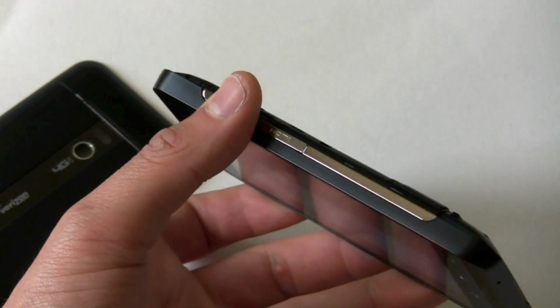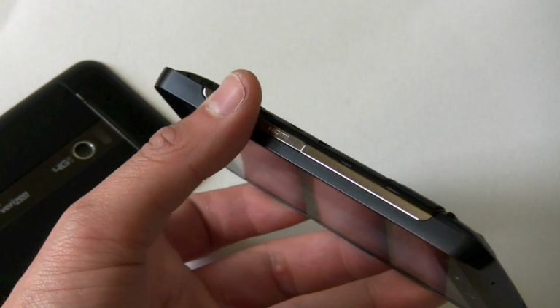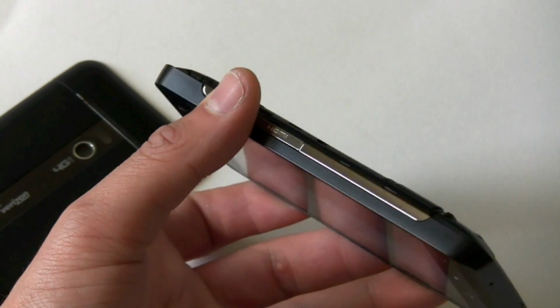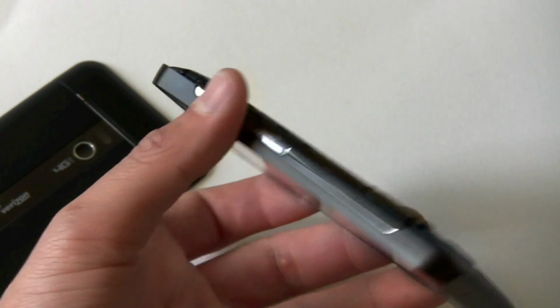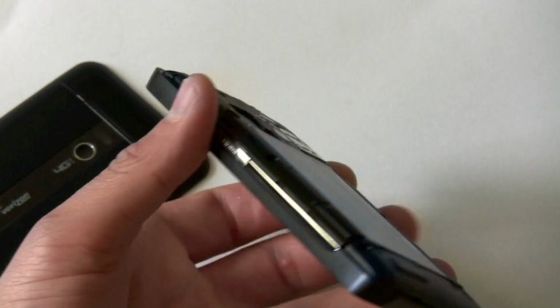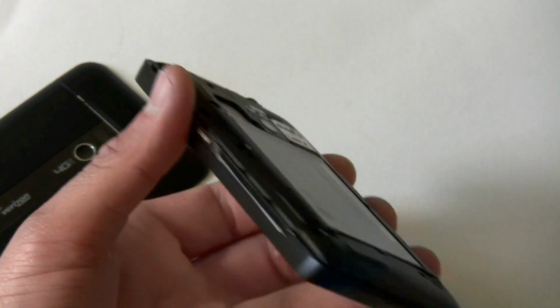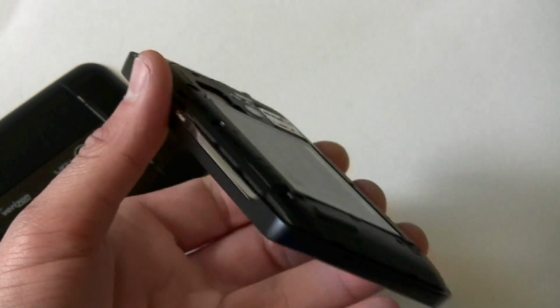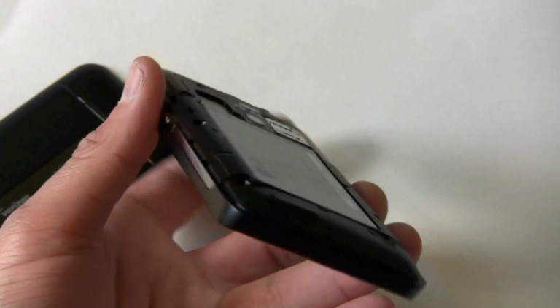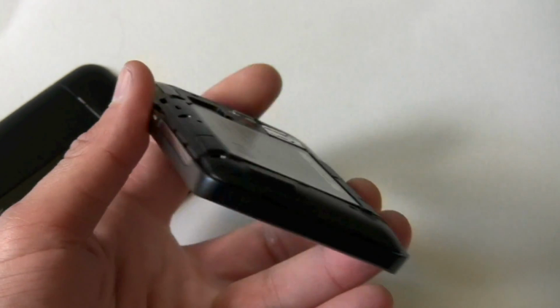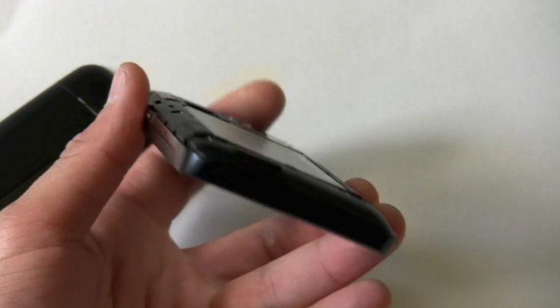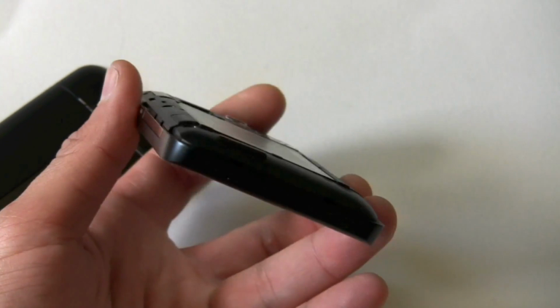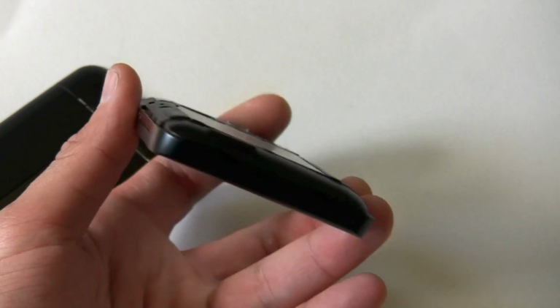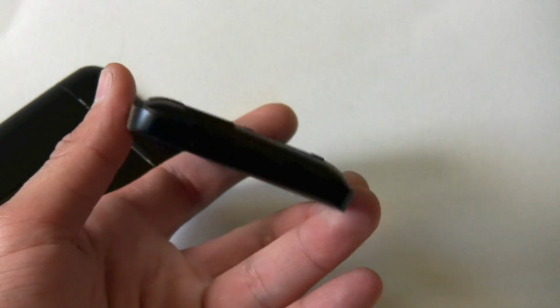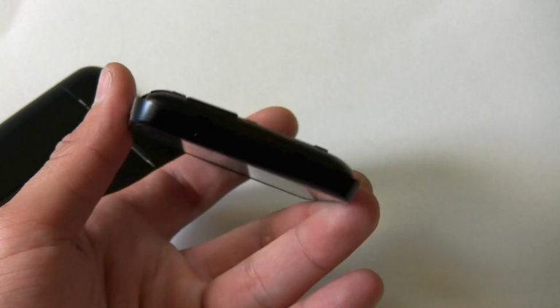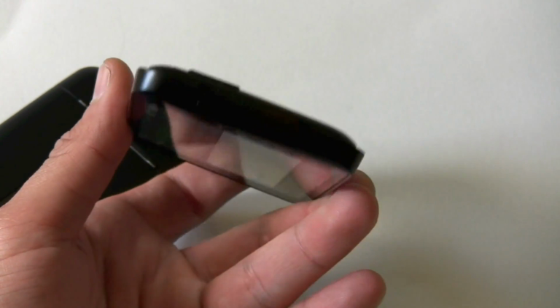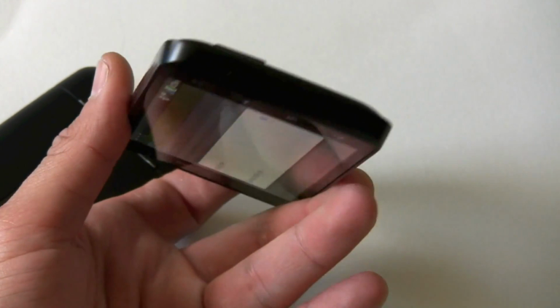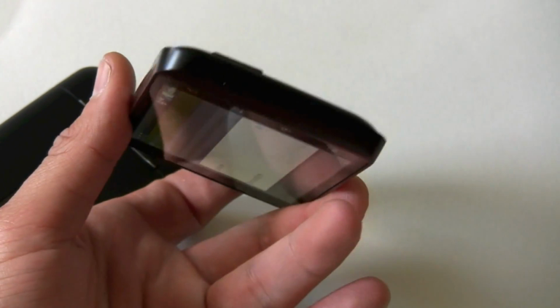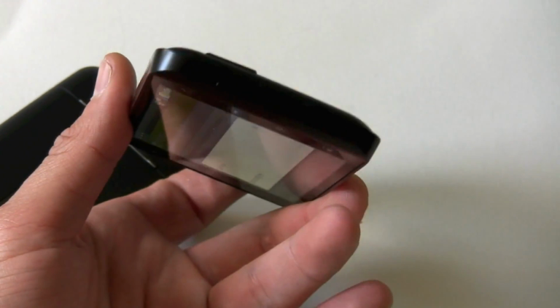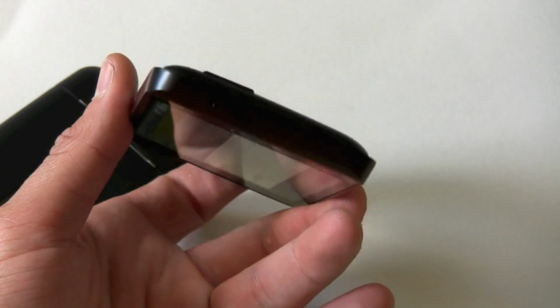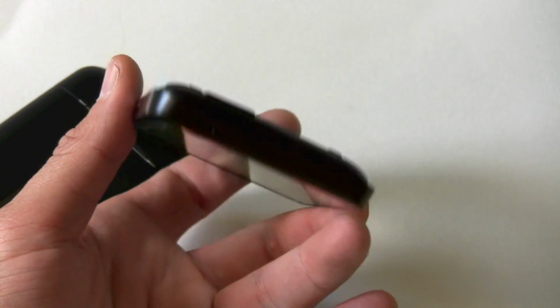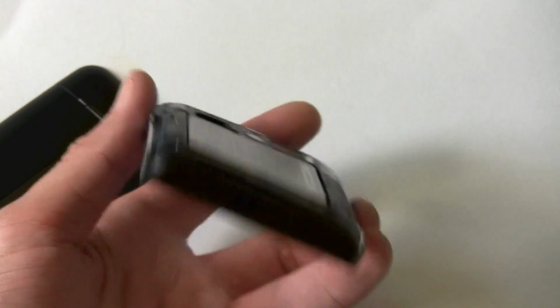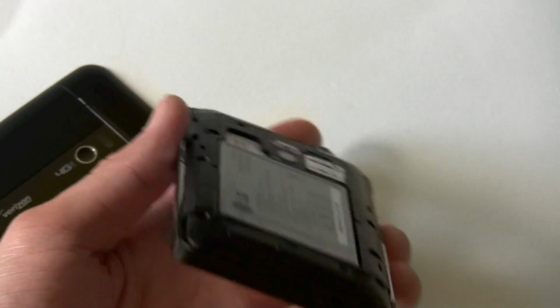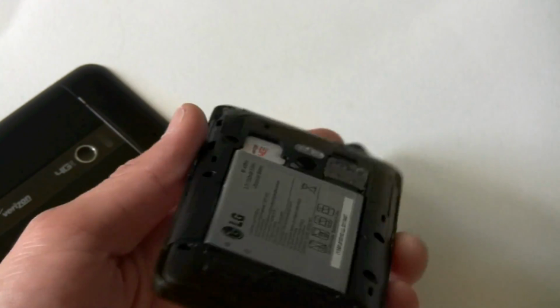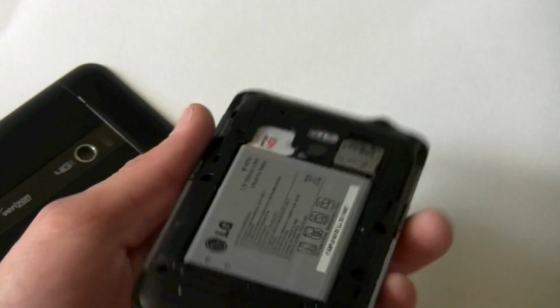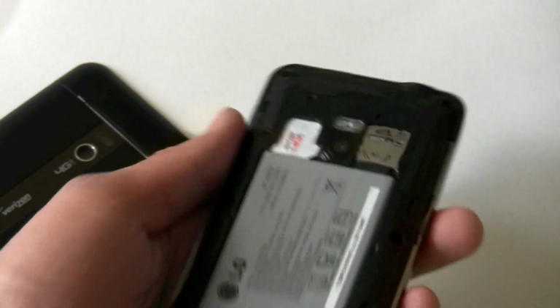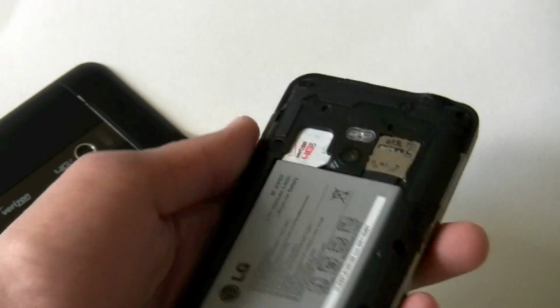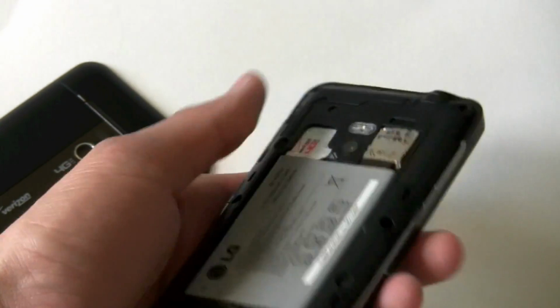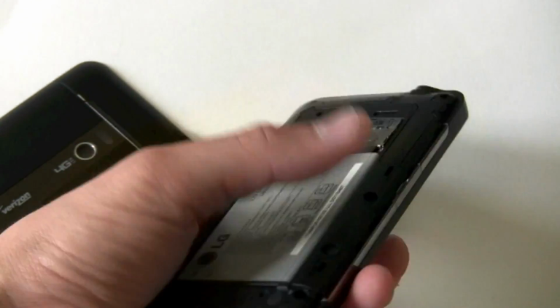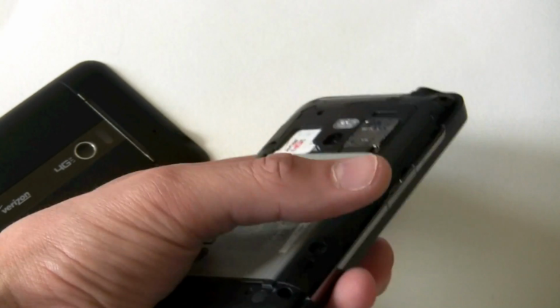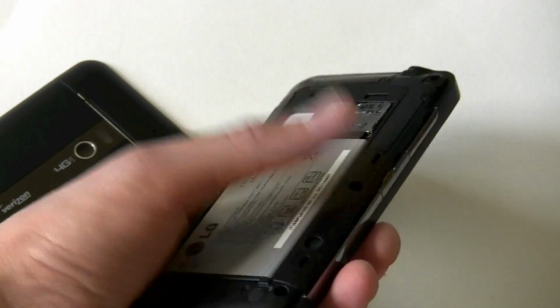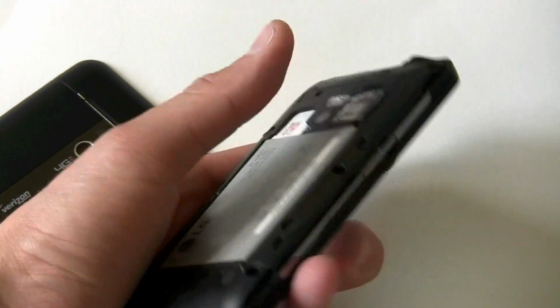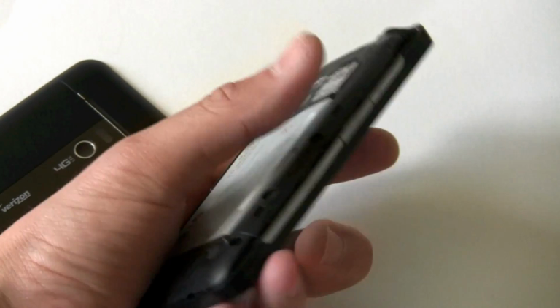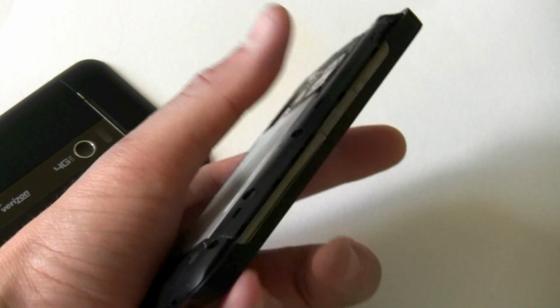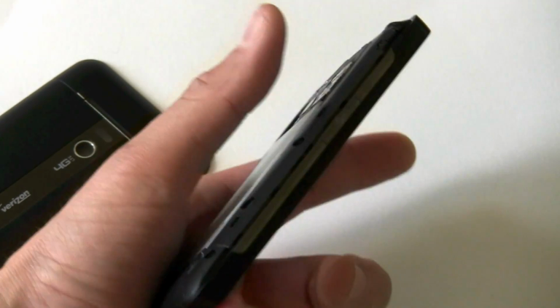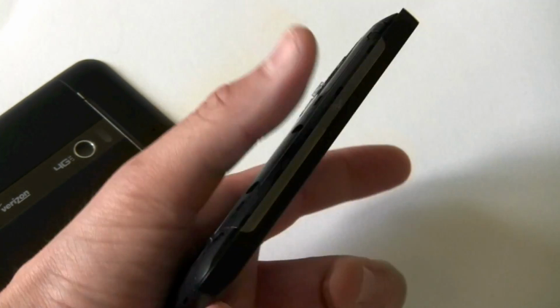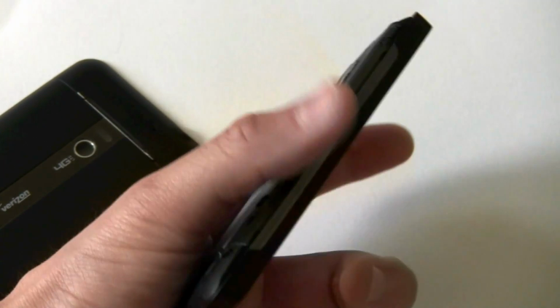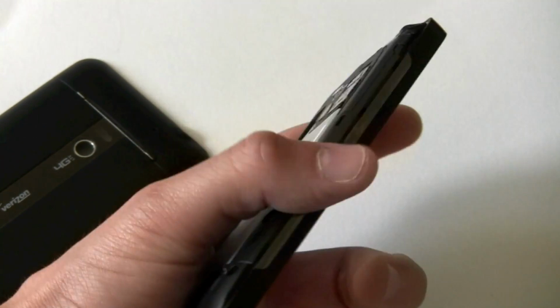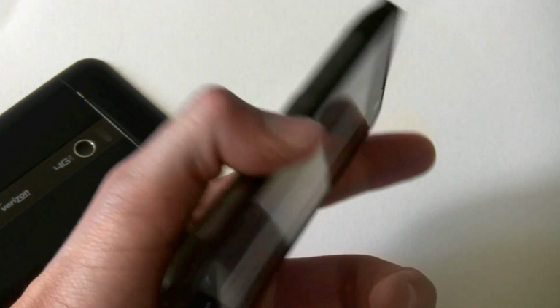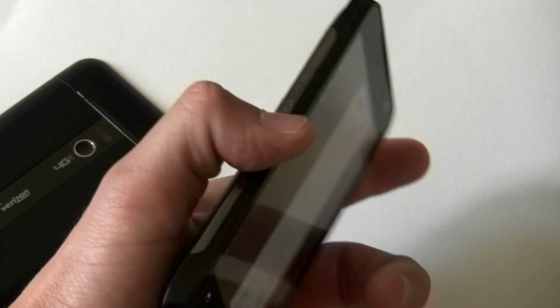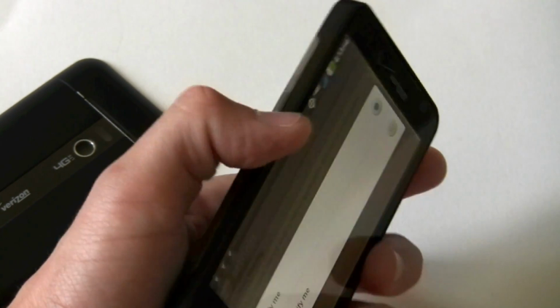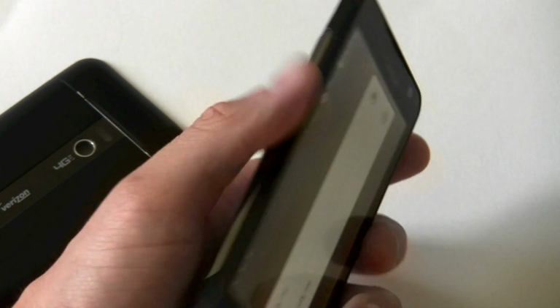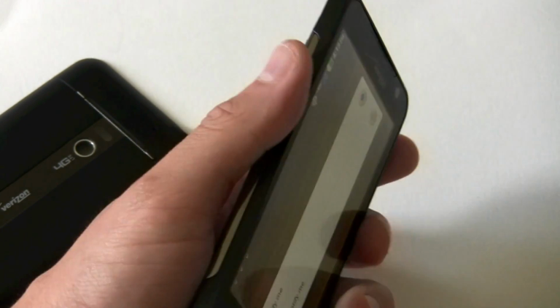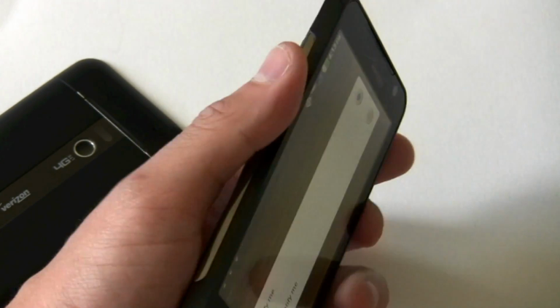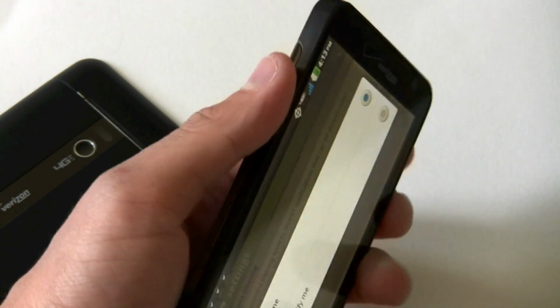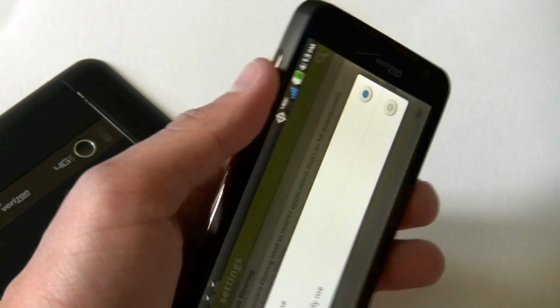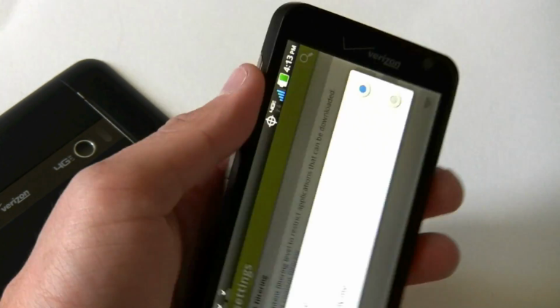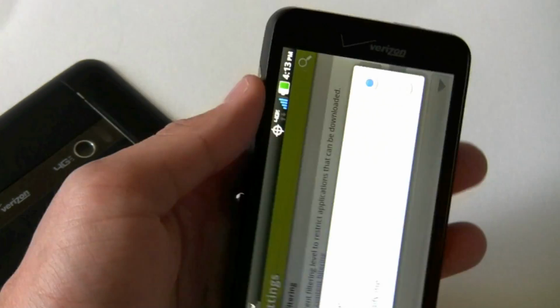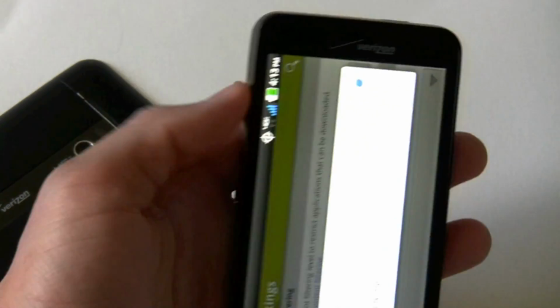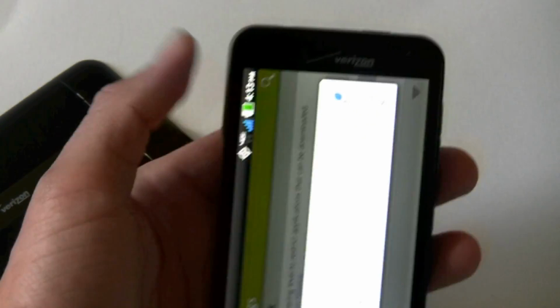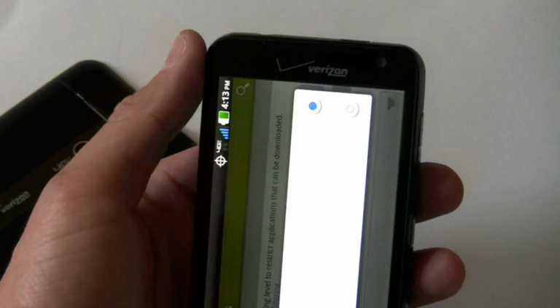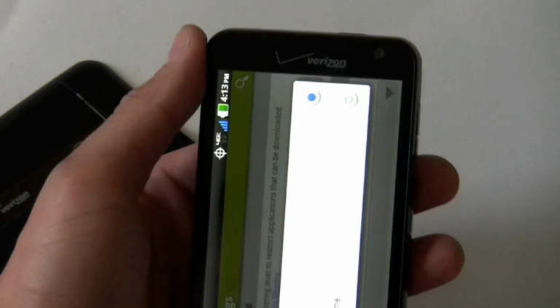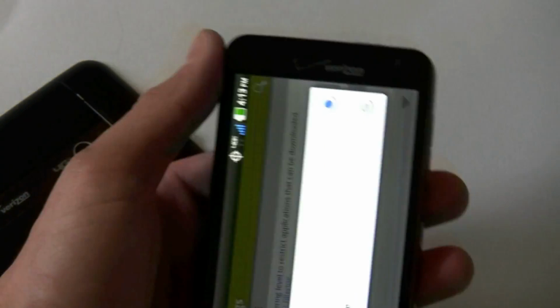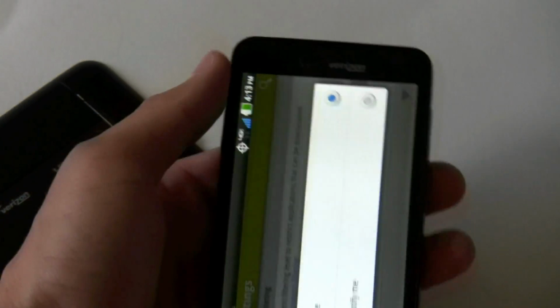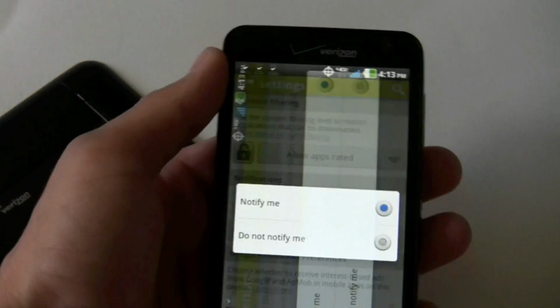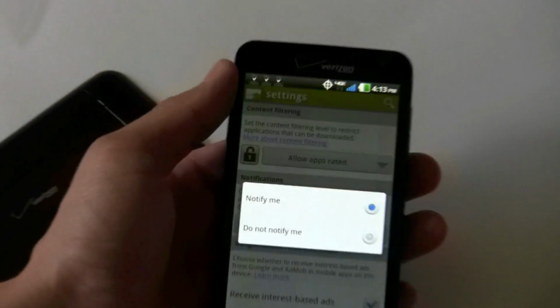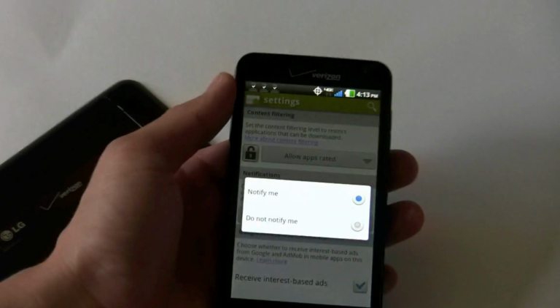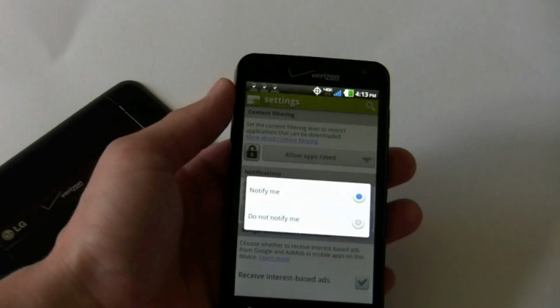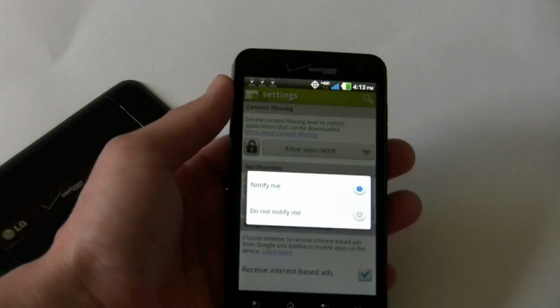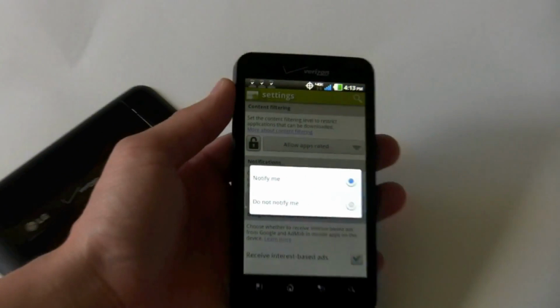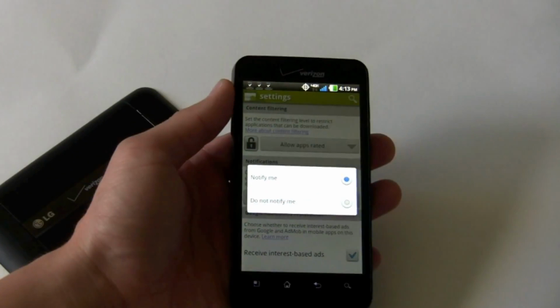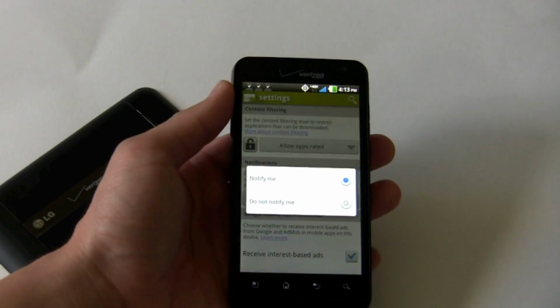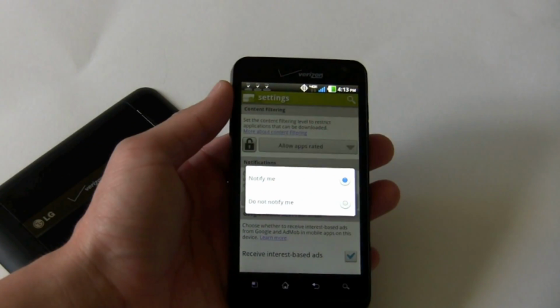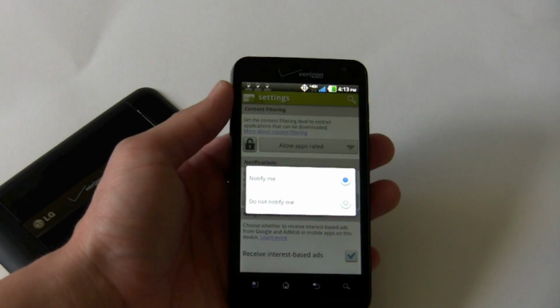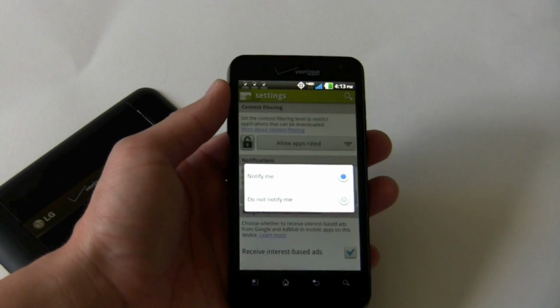So that's a quick hardware tour of the LG Revolution. We'll have a full review for you shortly. Thanks.